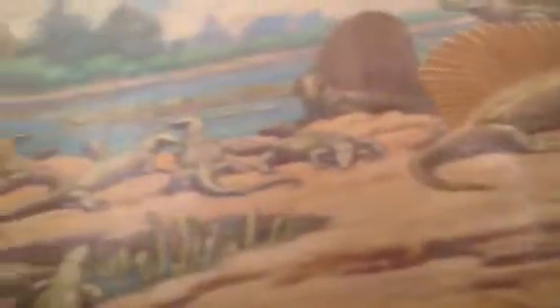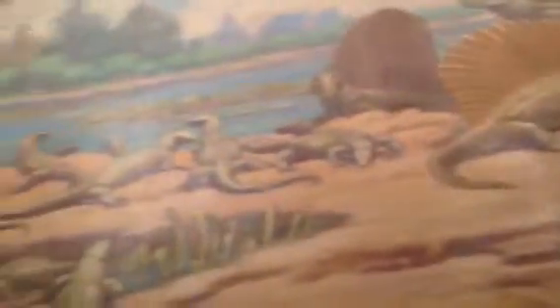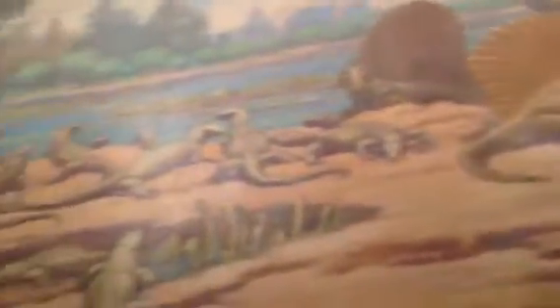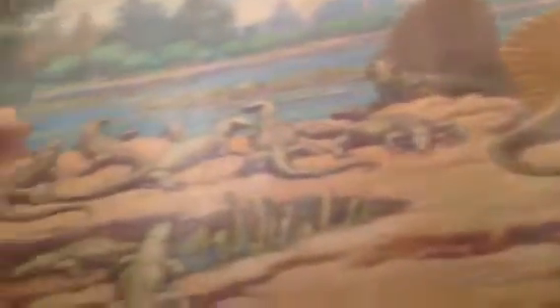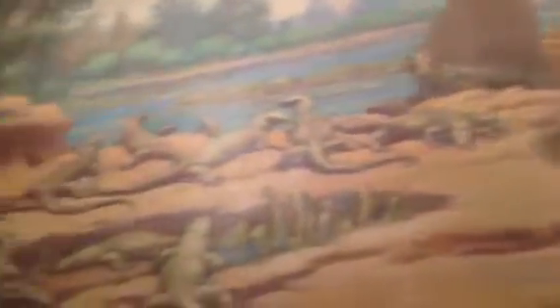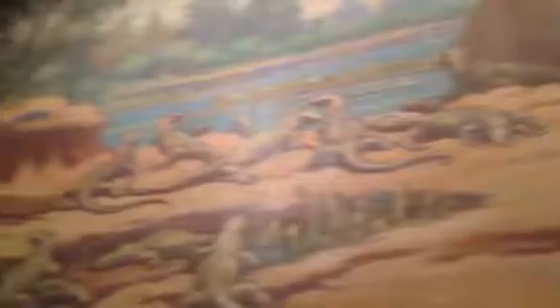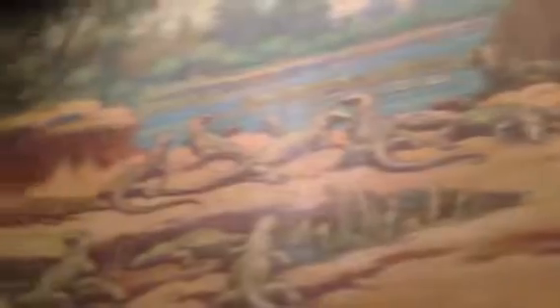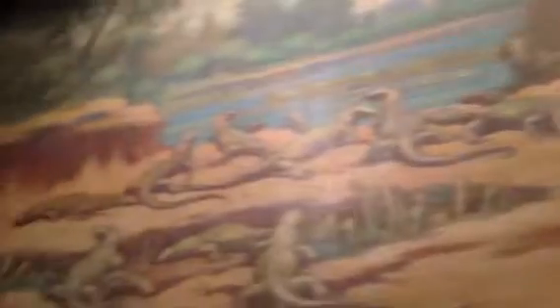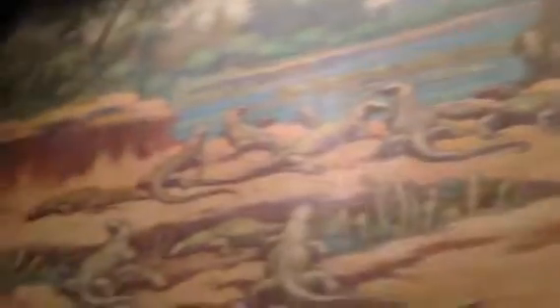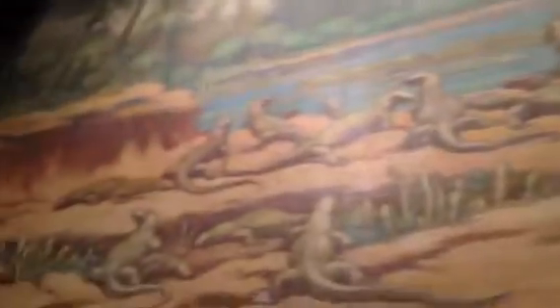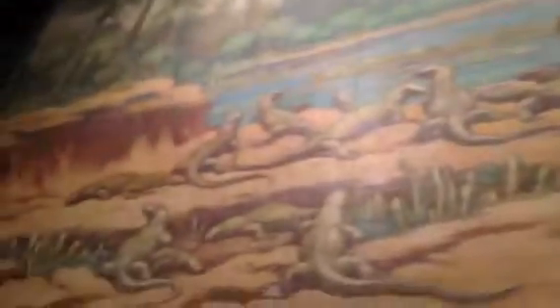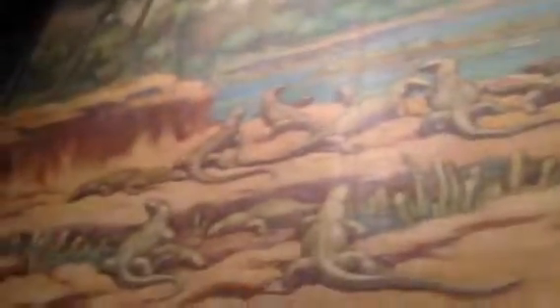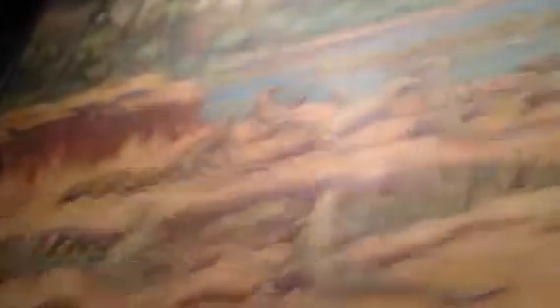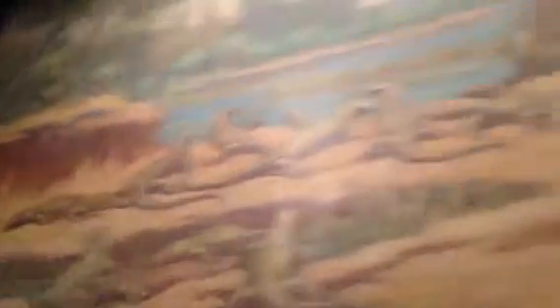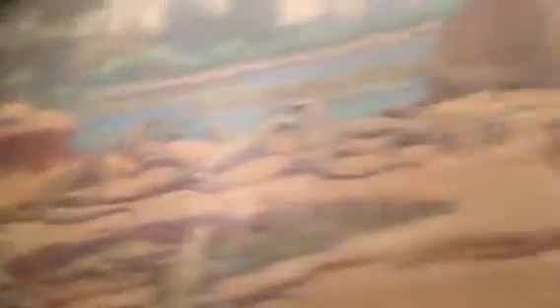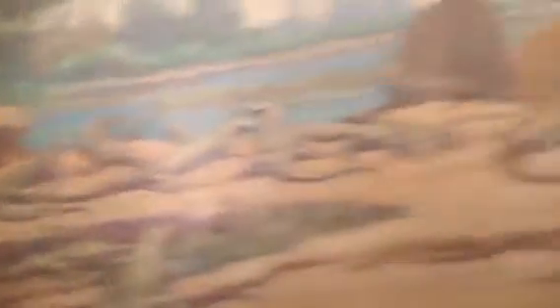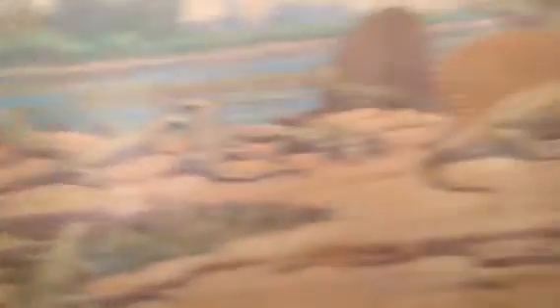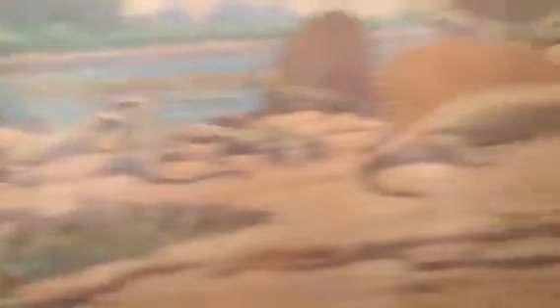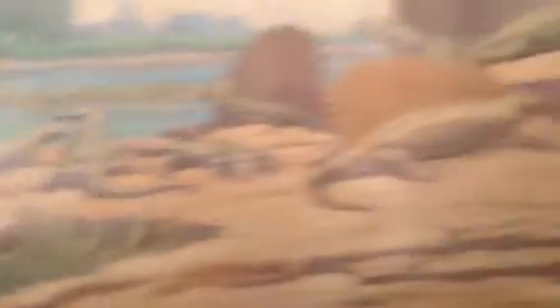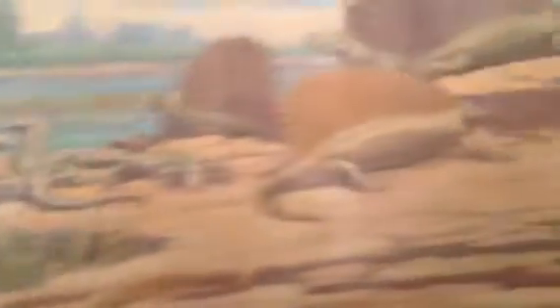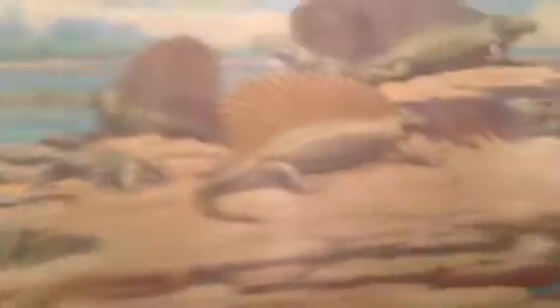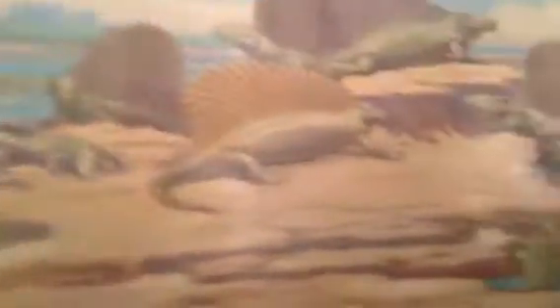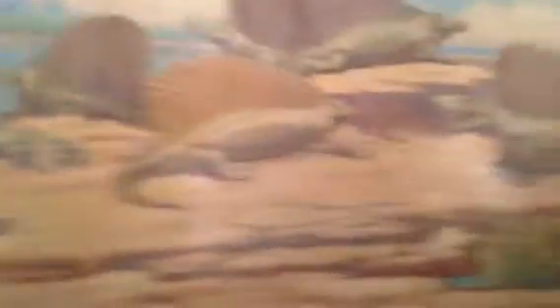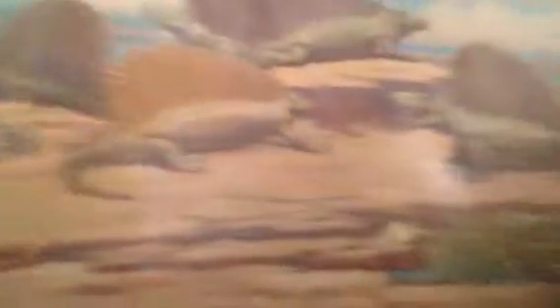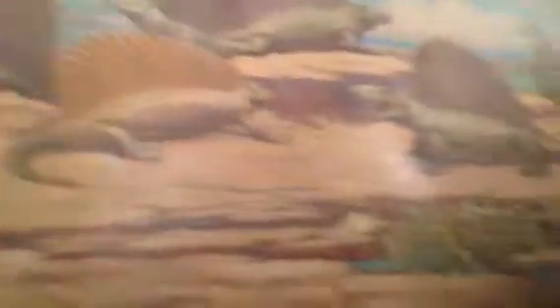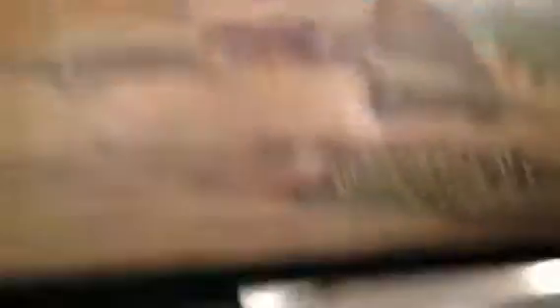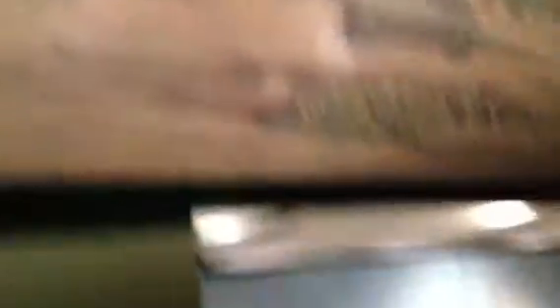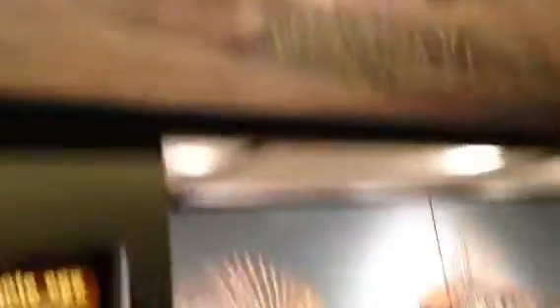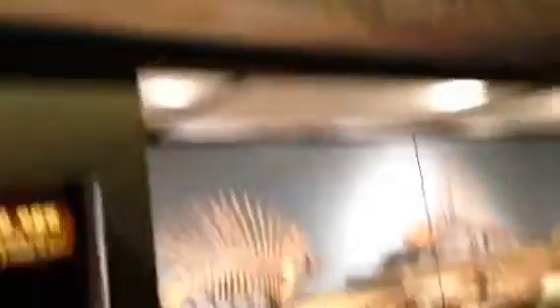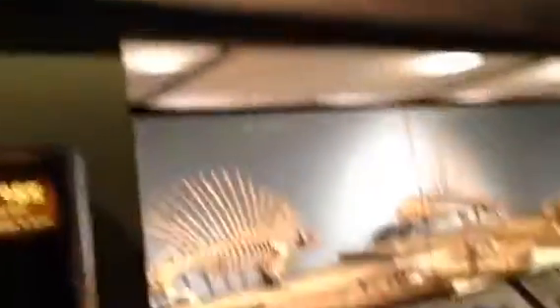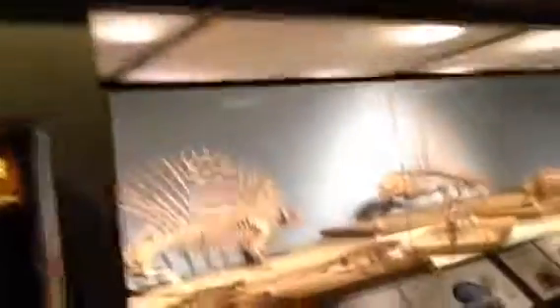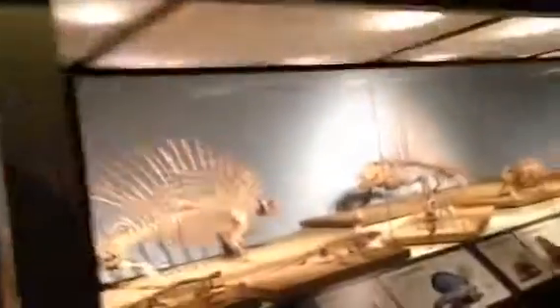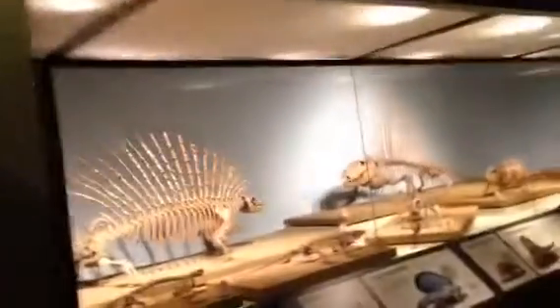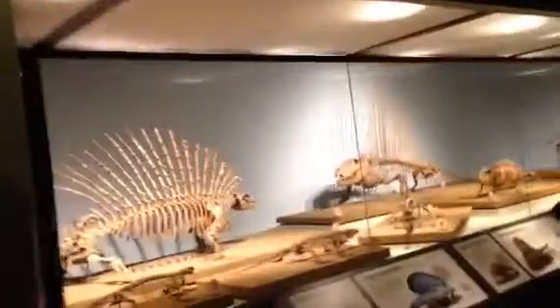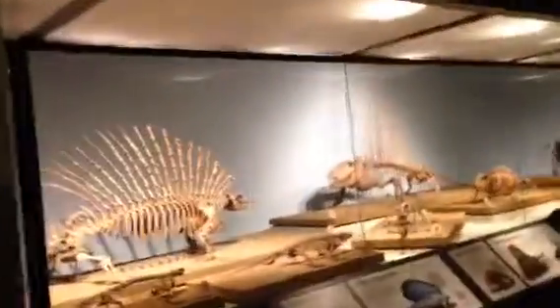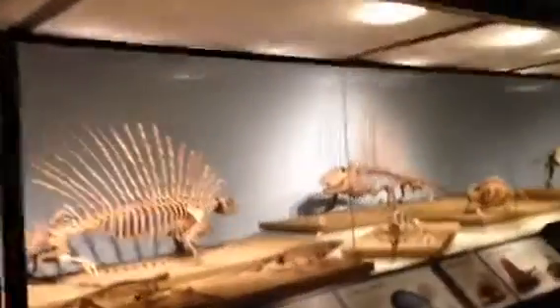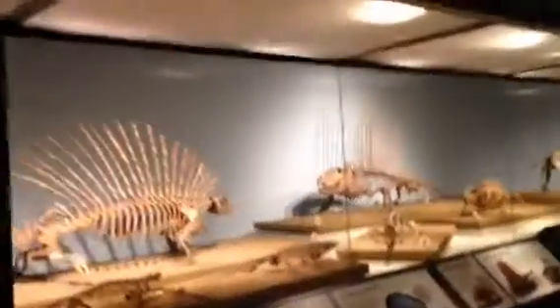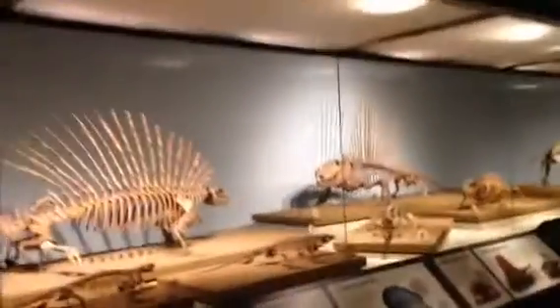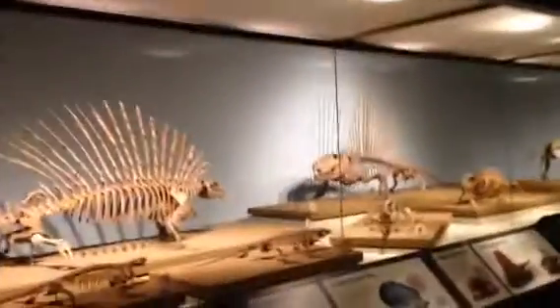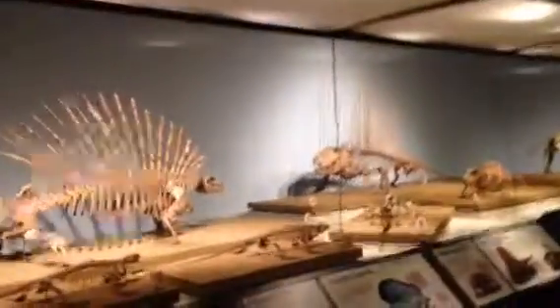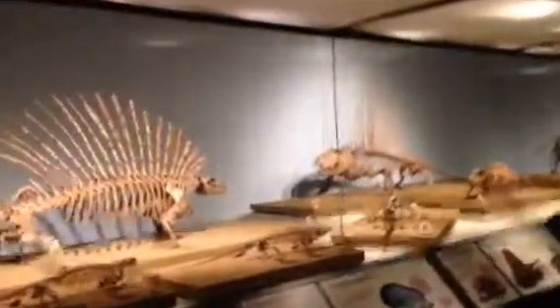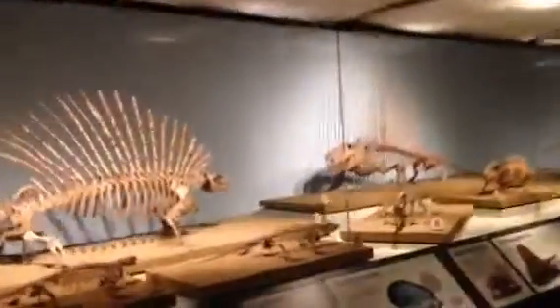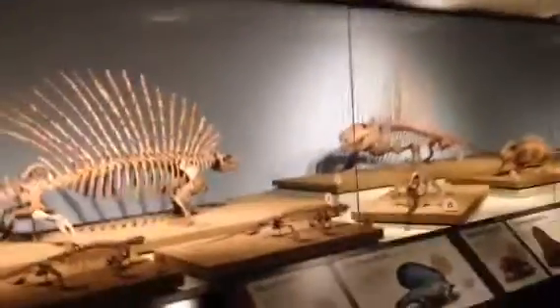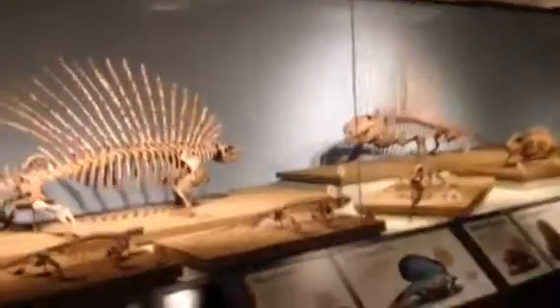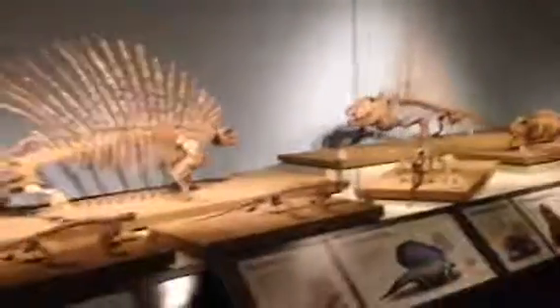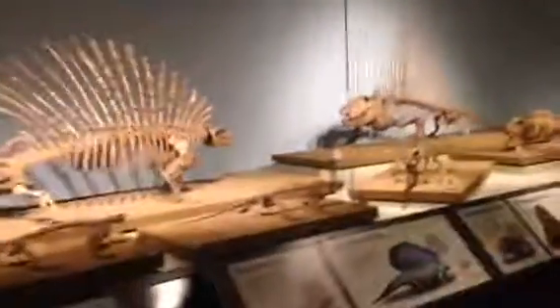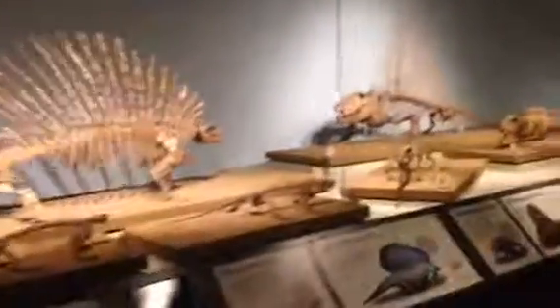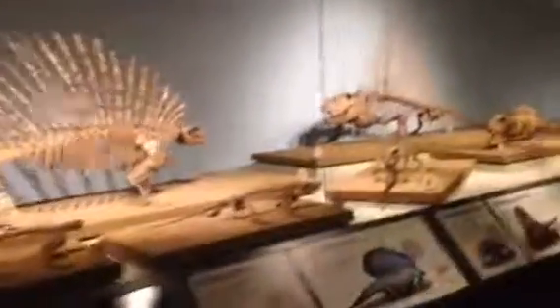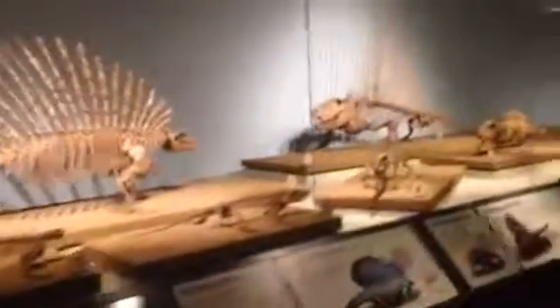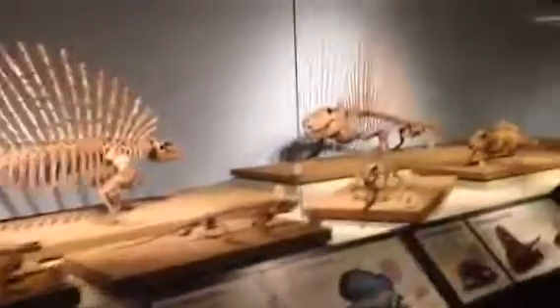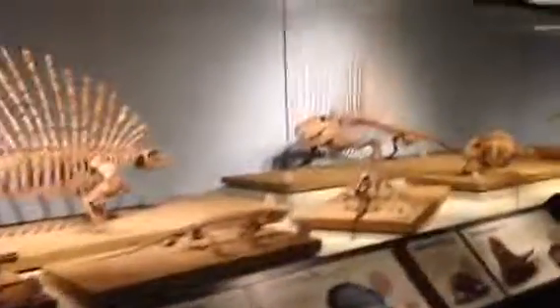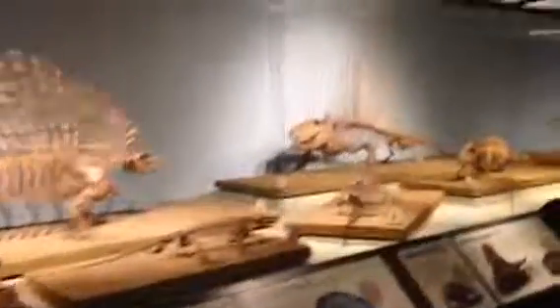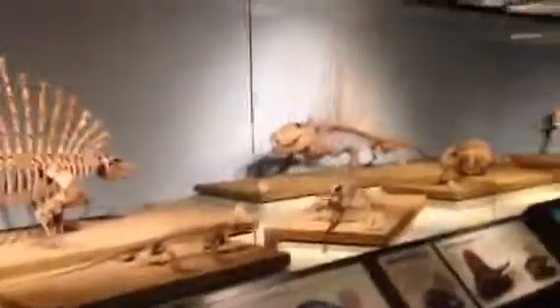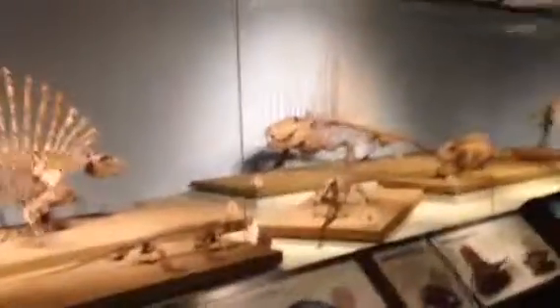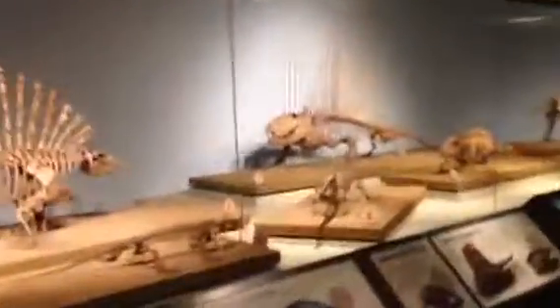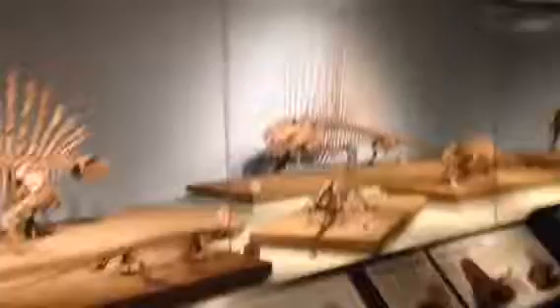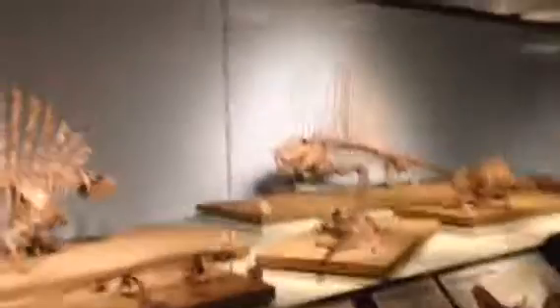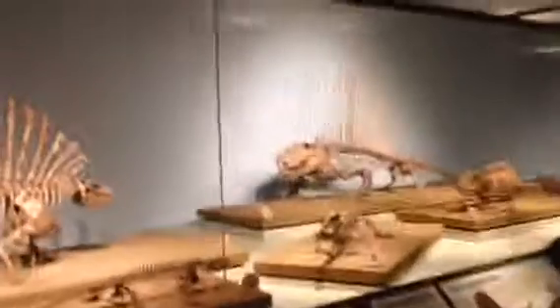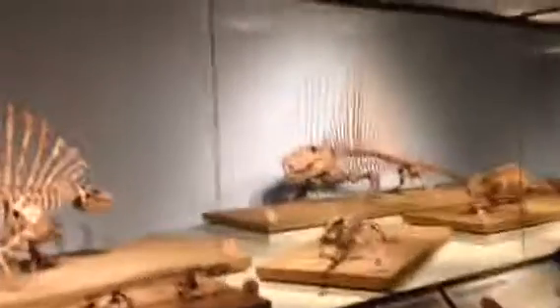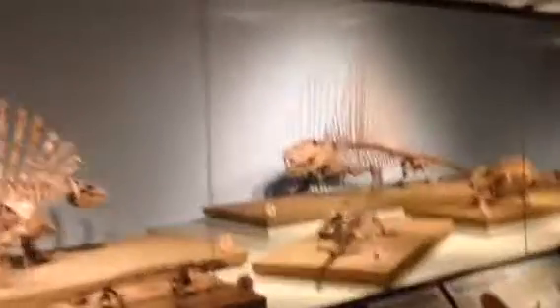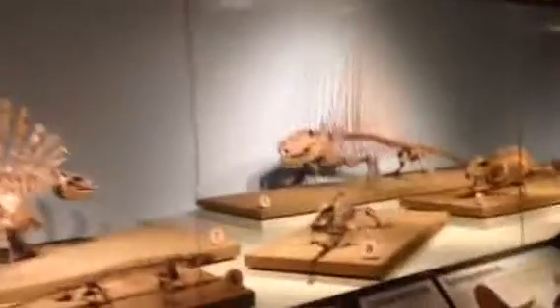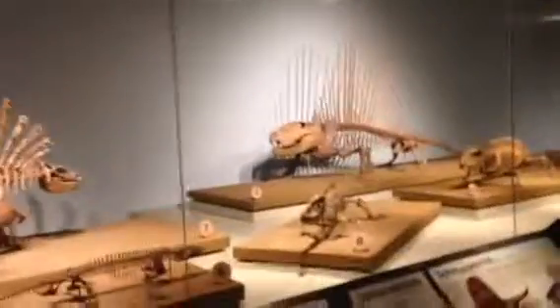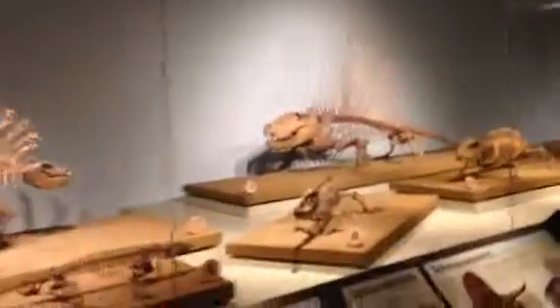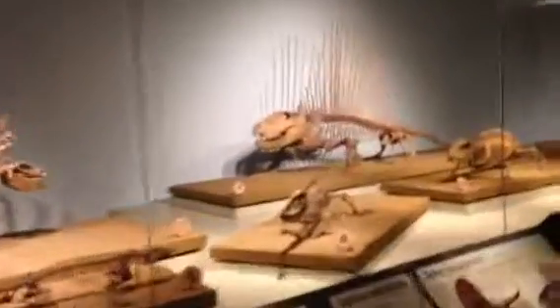Oh yeah, great artwork. Great fossils. Look at these fossils too. Beautiful.